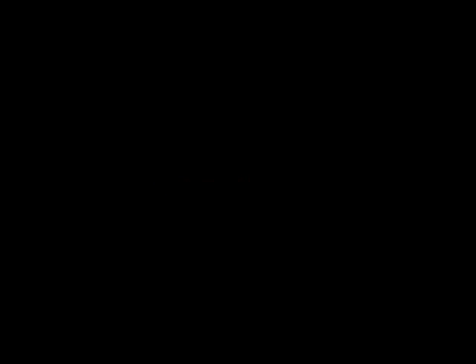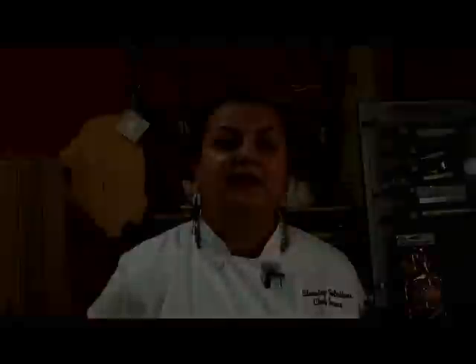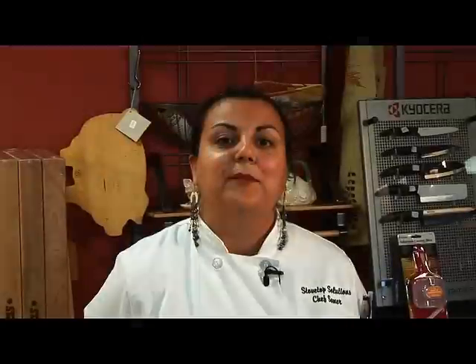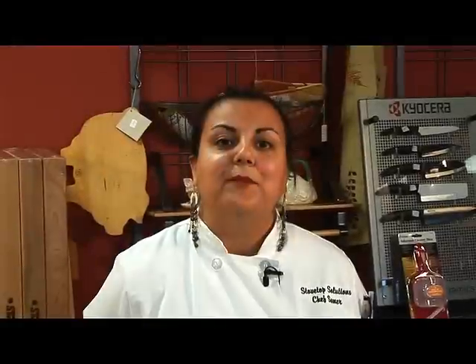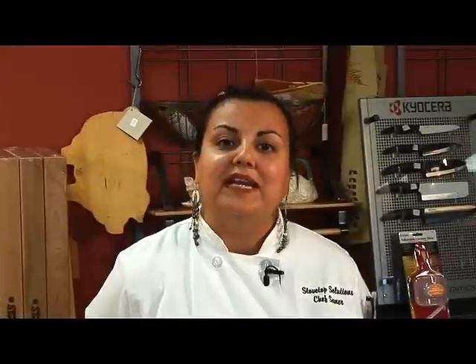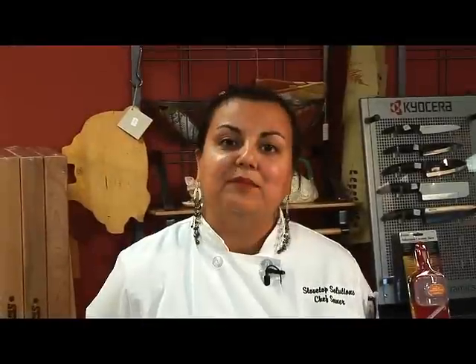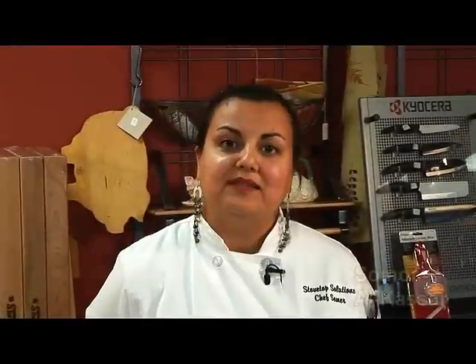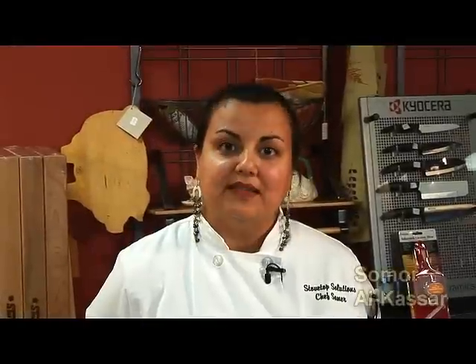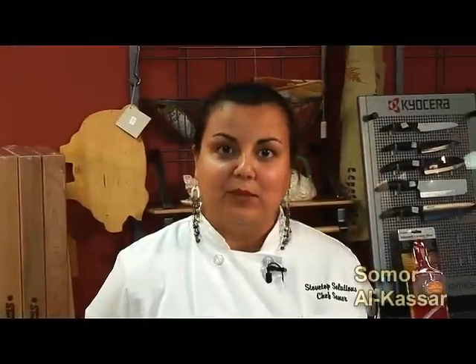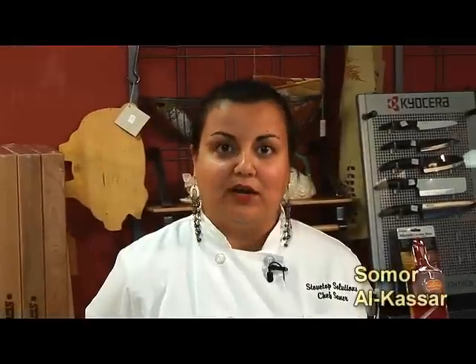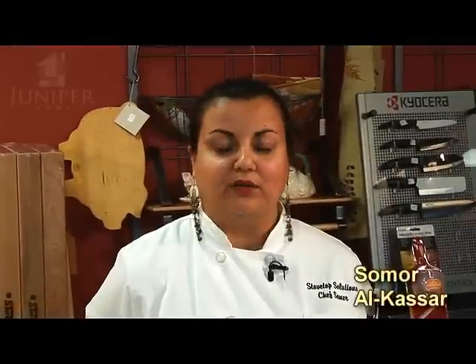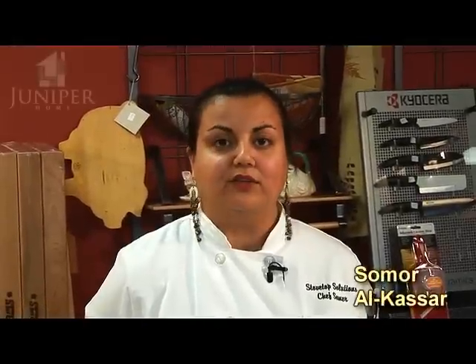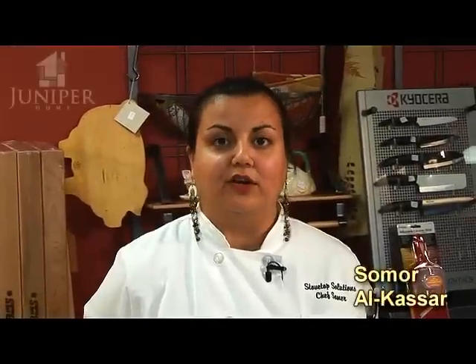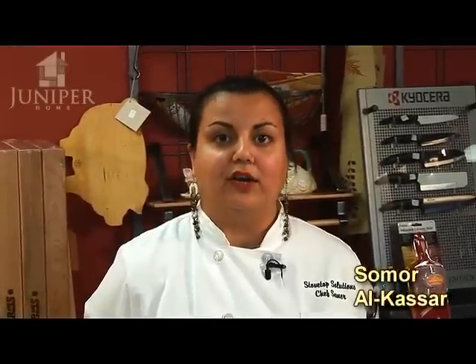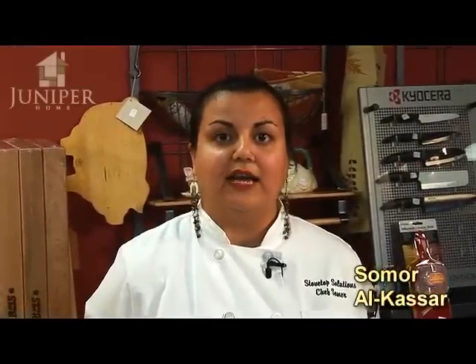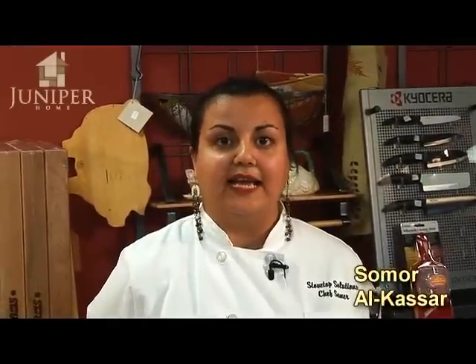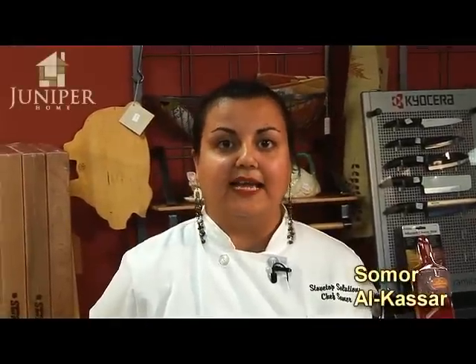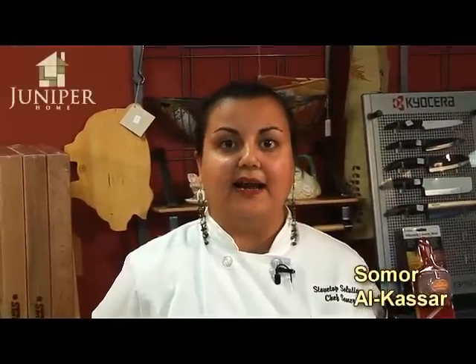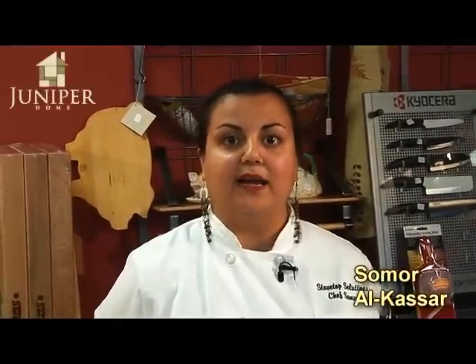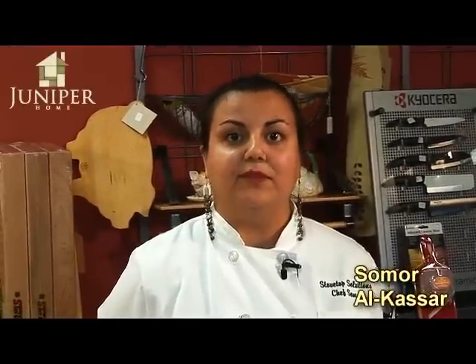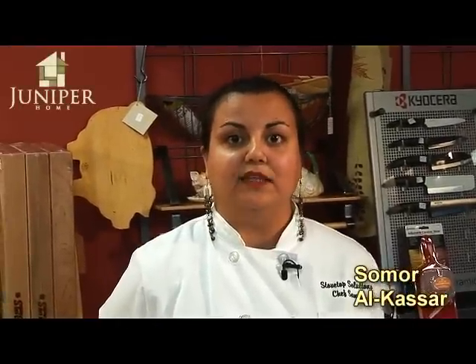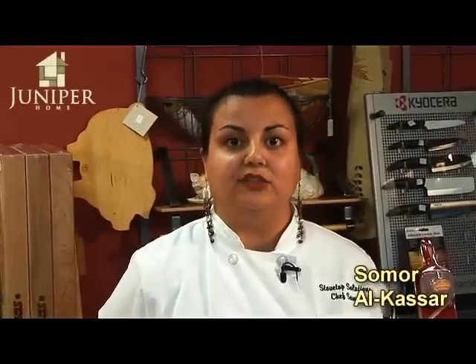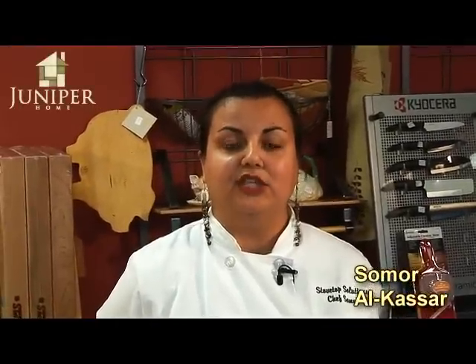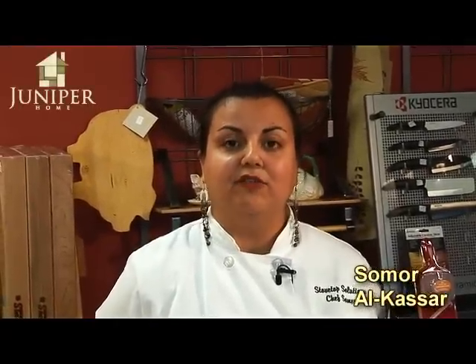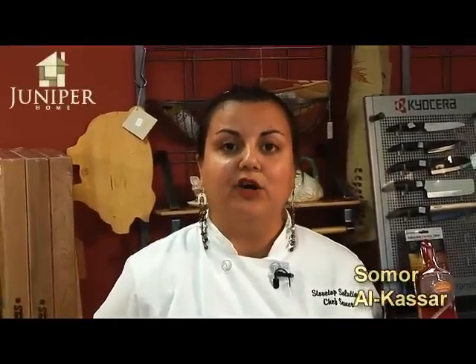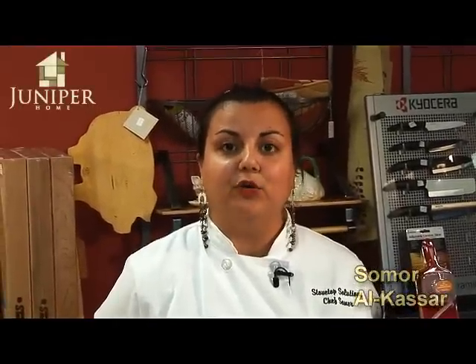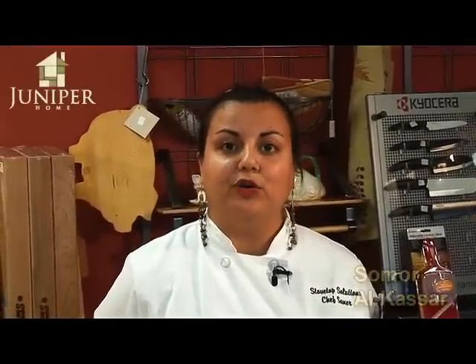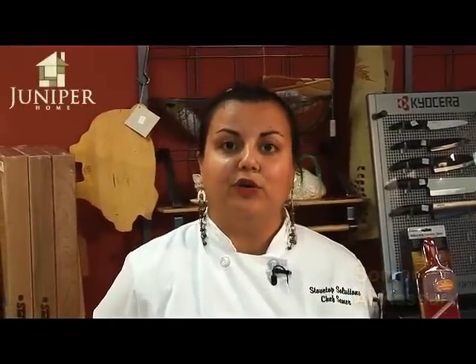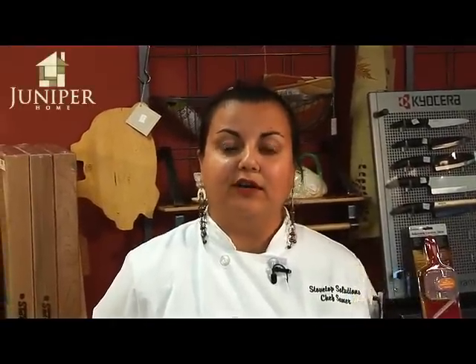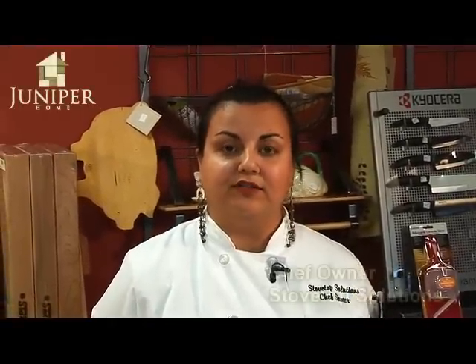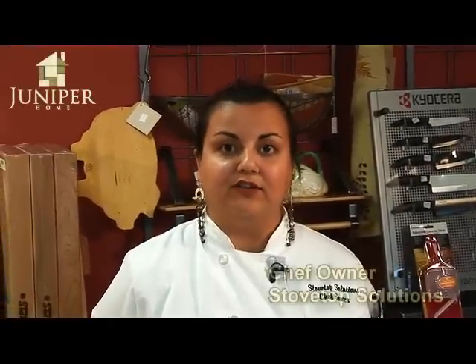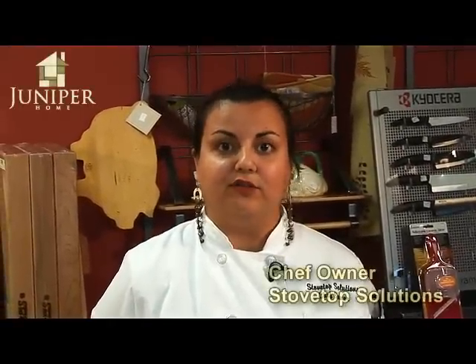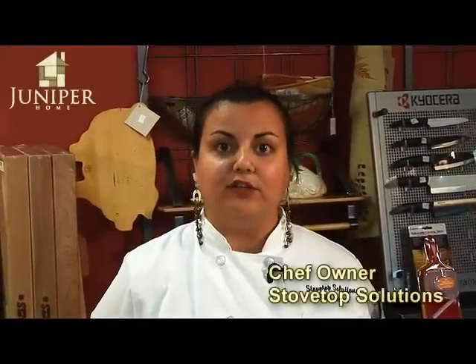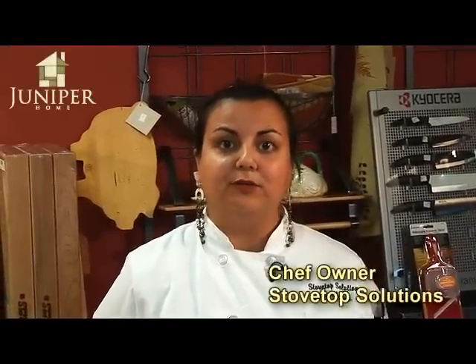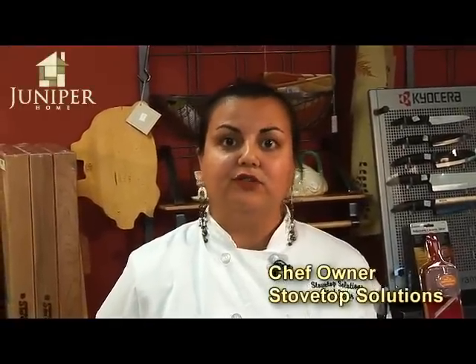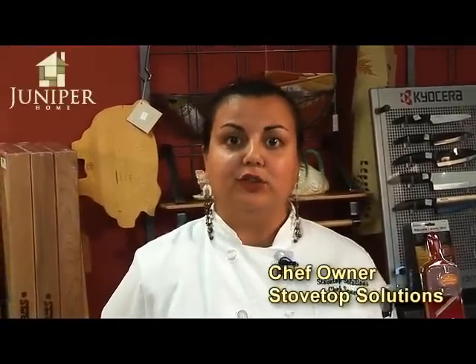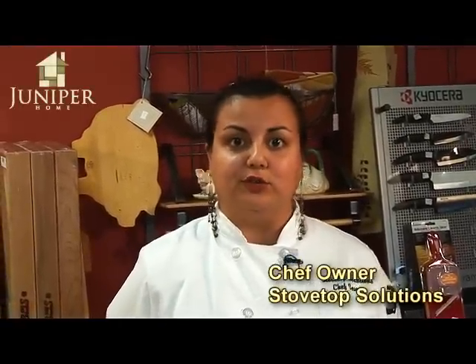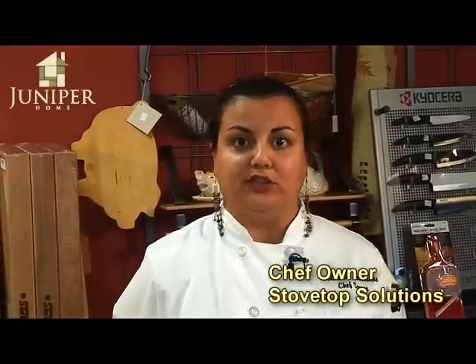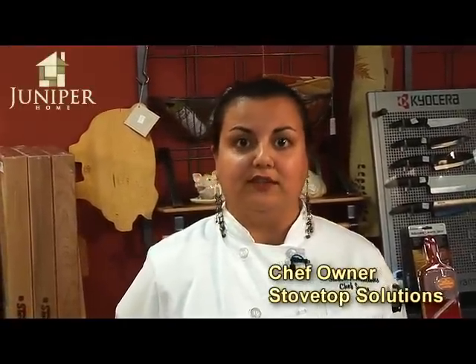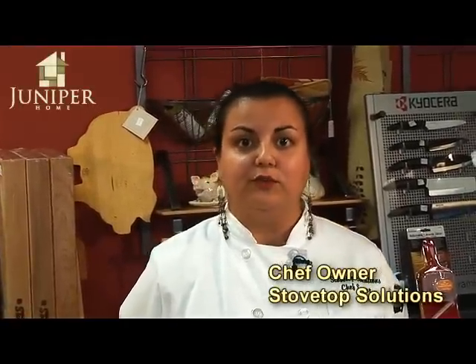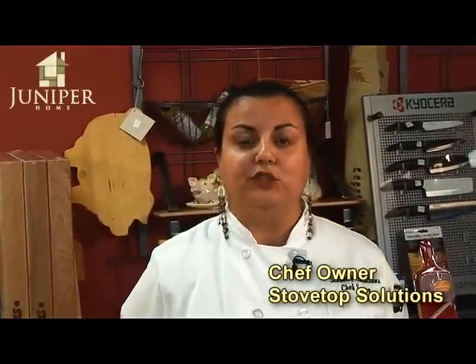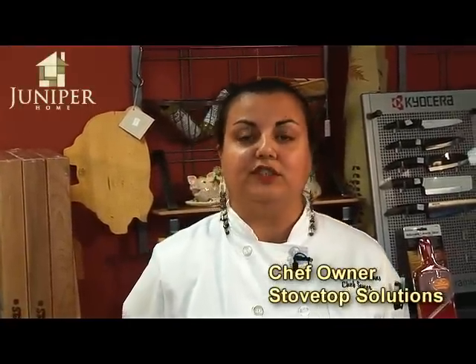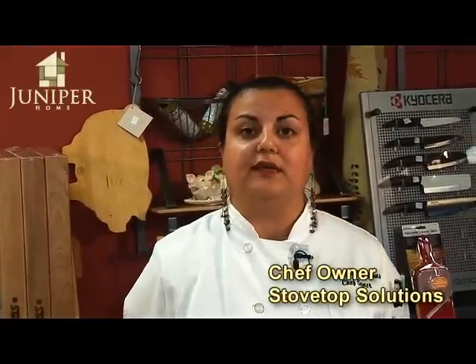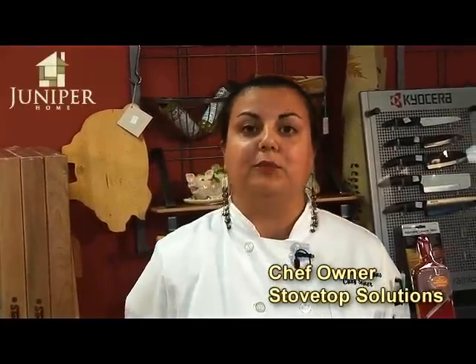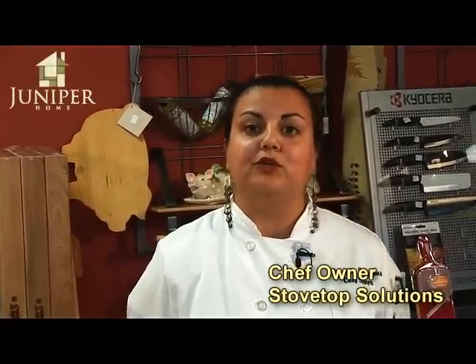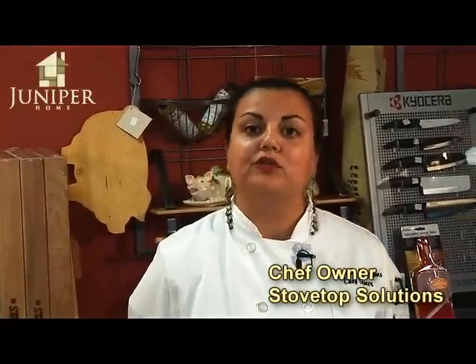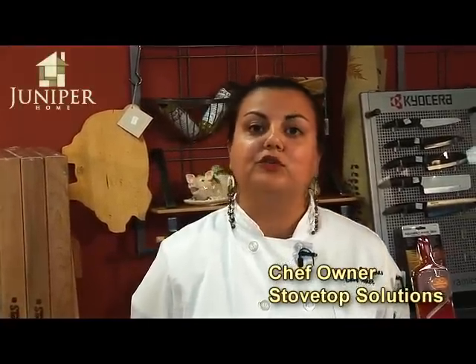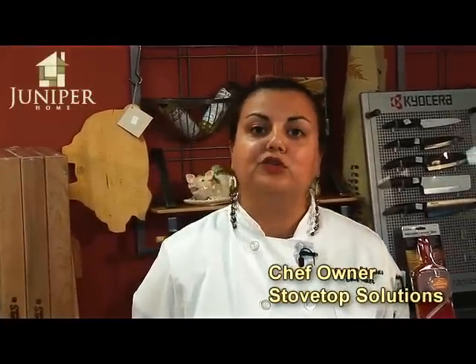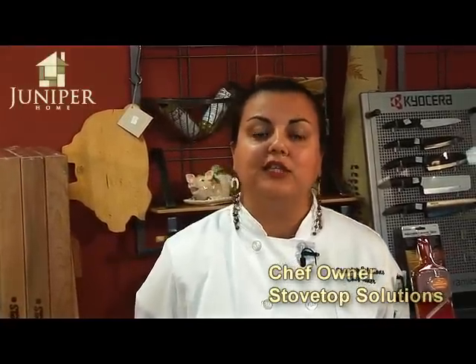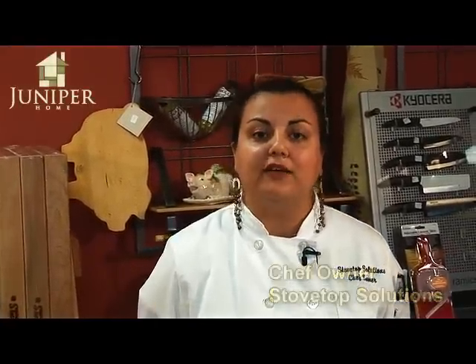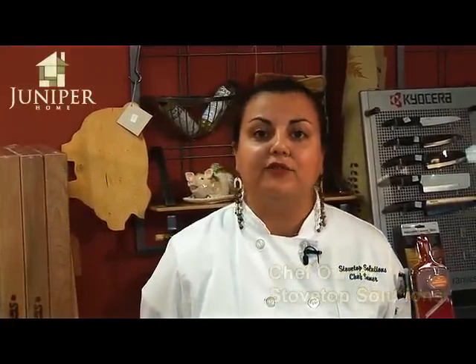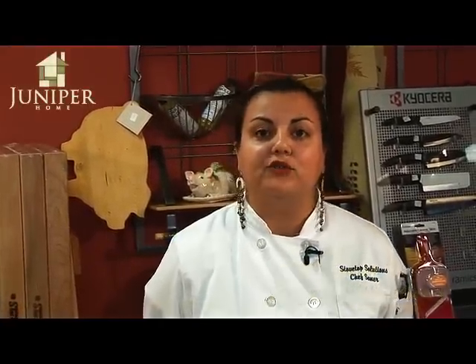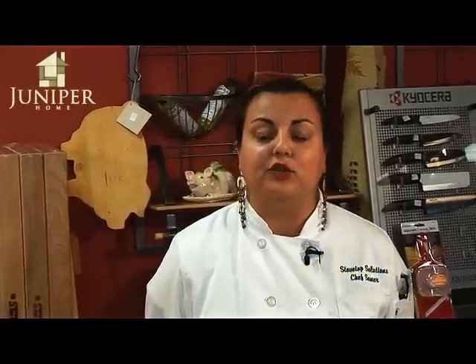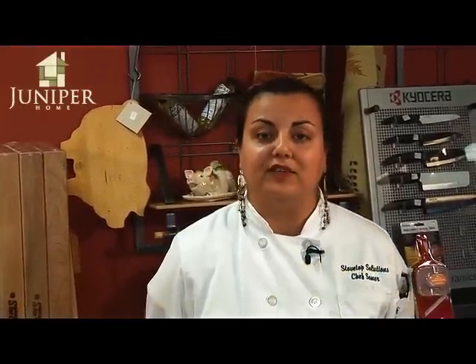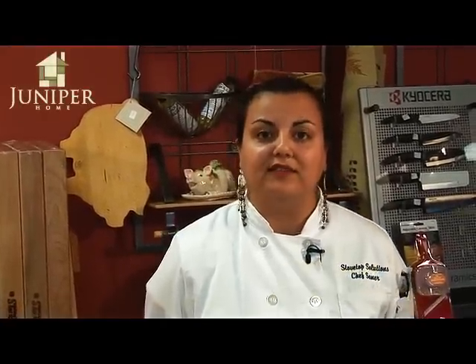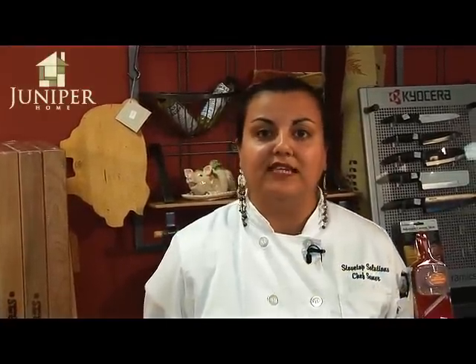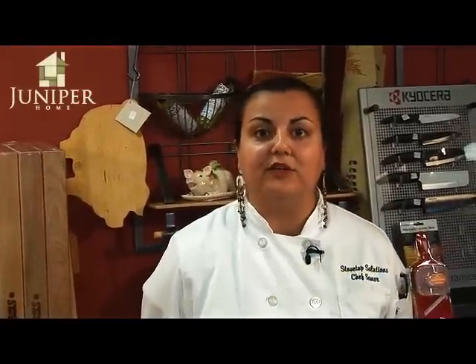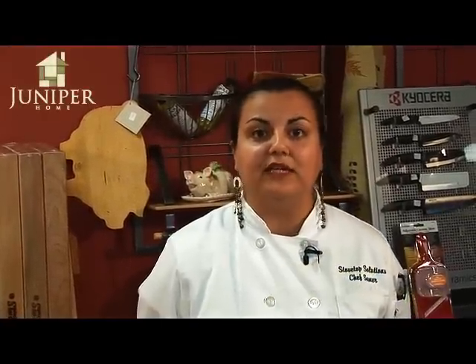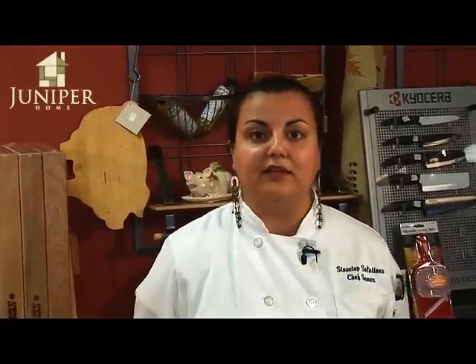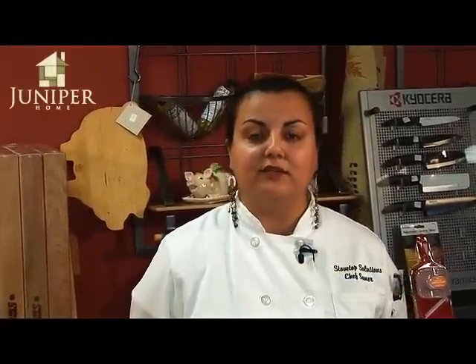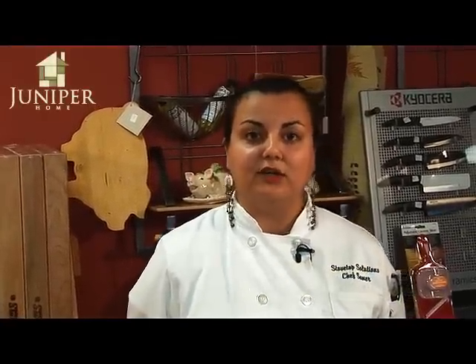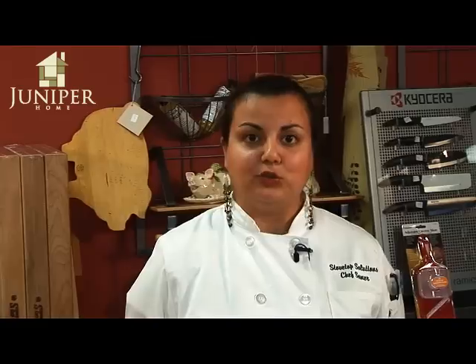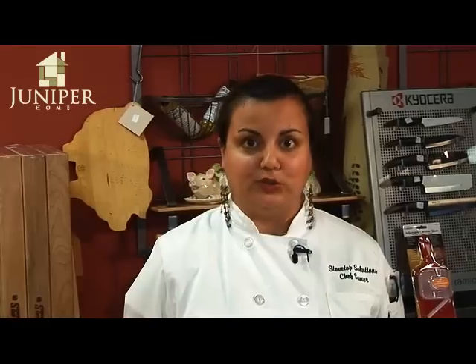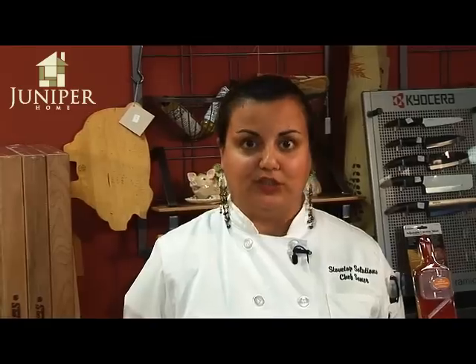My name is Summer Alcassar, and I'm the chef owner of Stovetop Solutions, which is a personal chef service here in Kennesaw, Georgia.